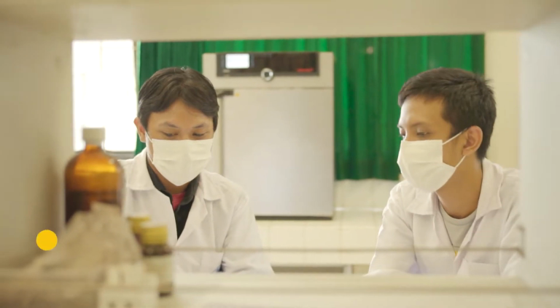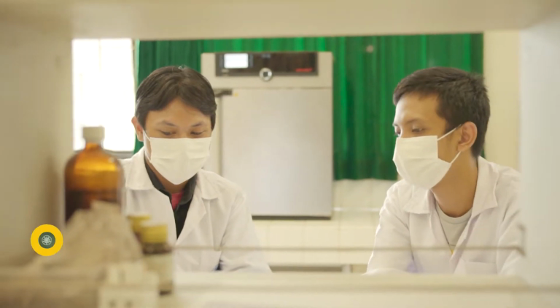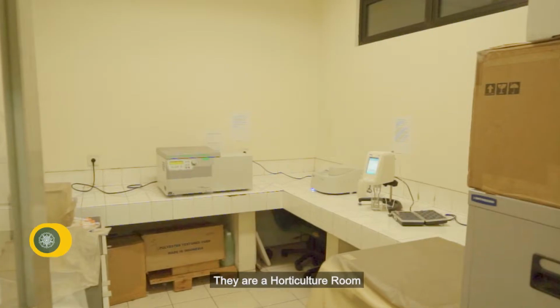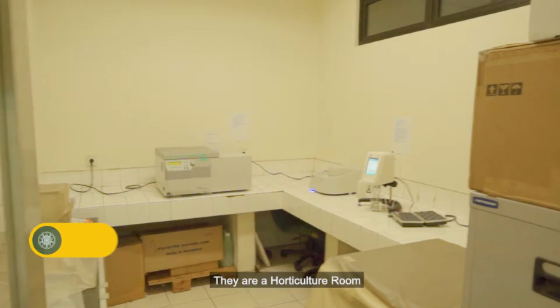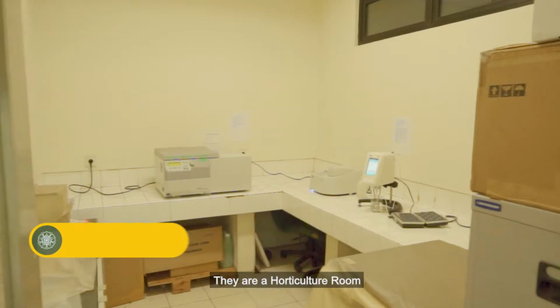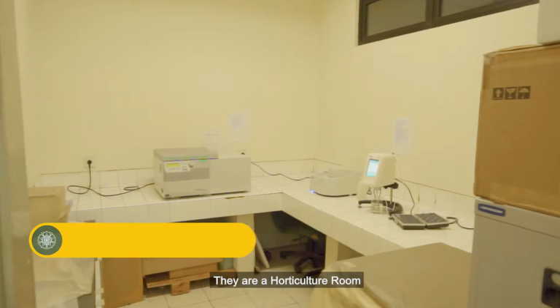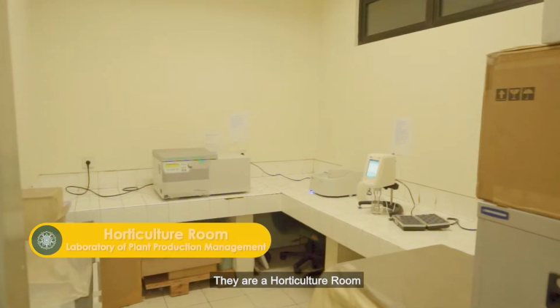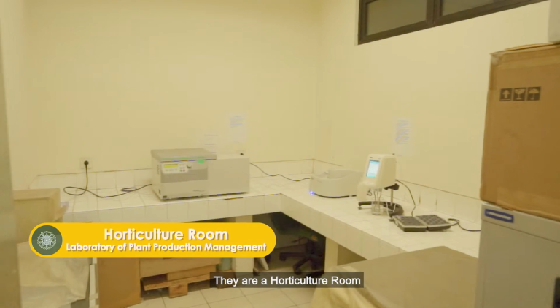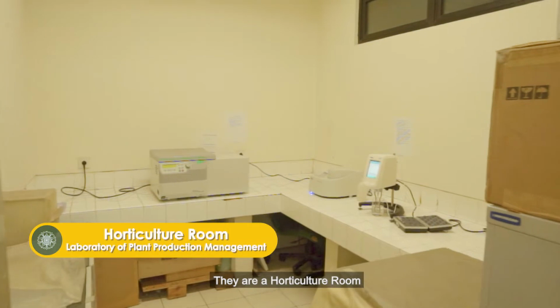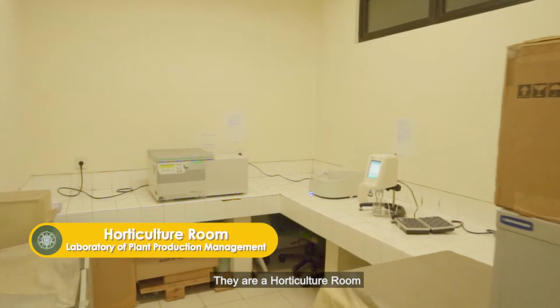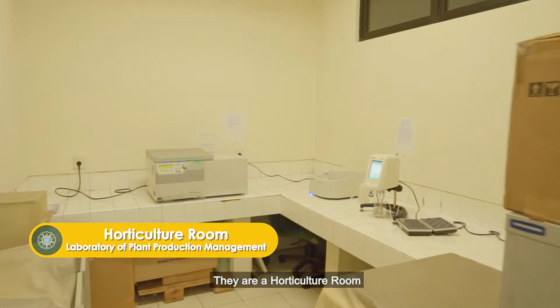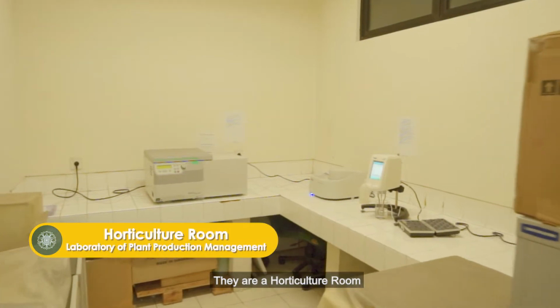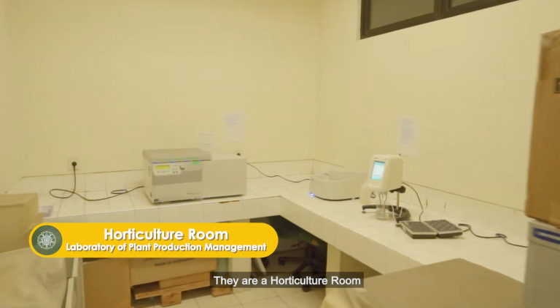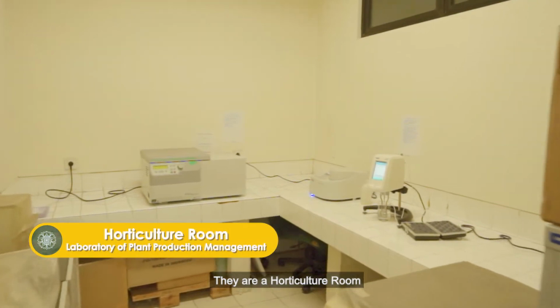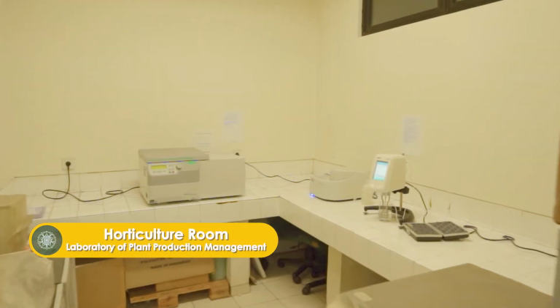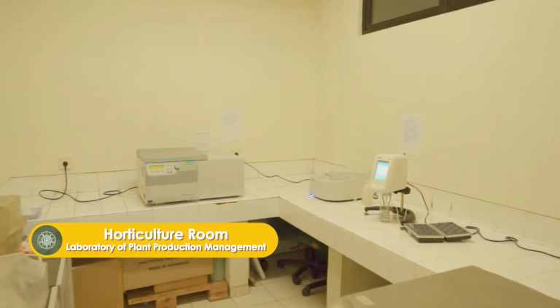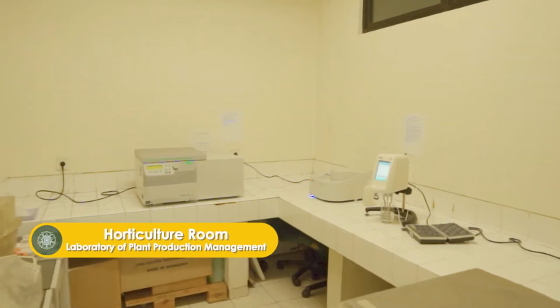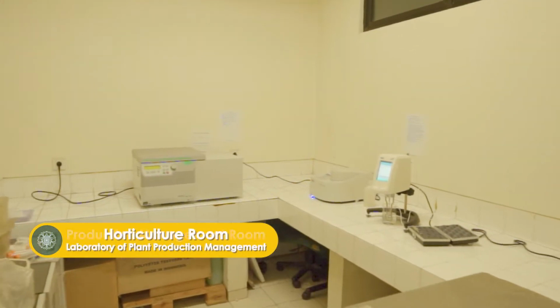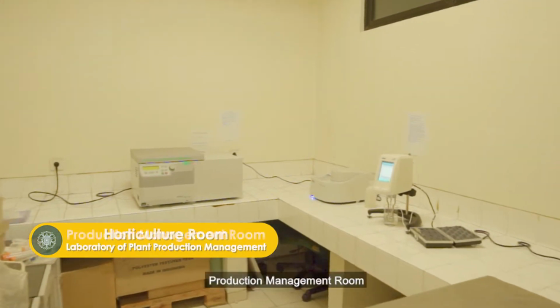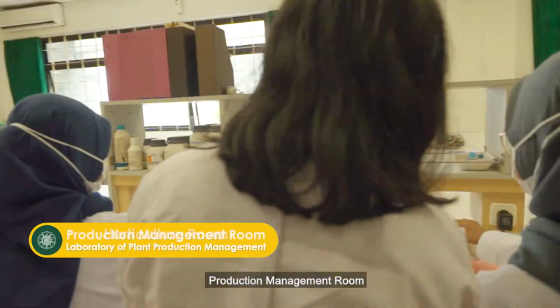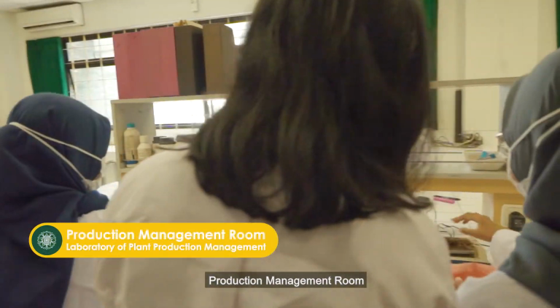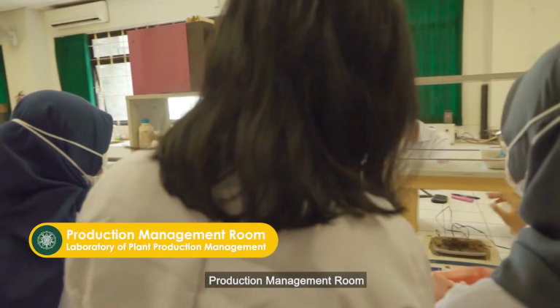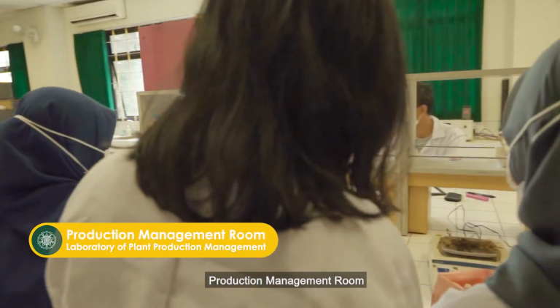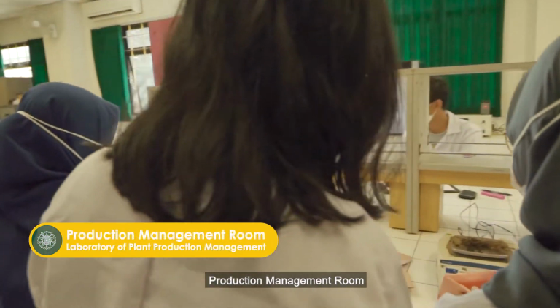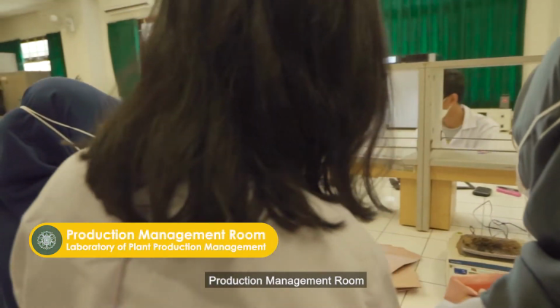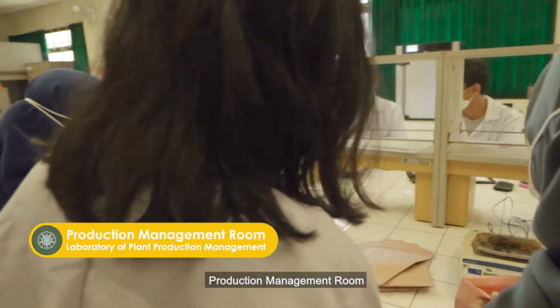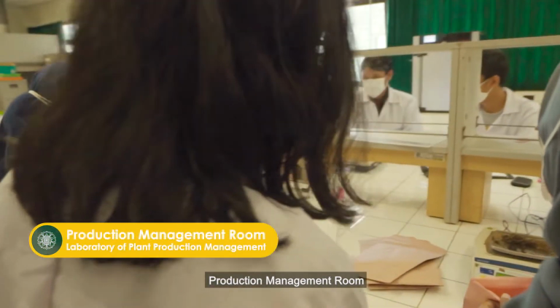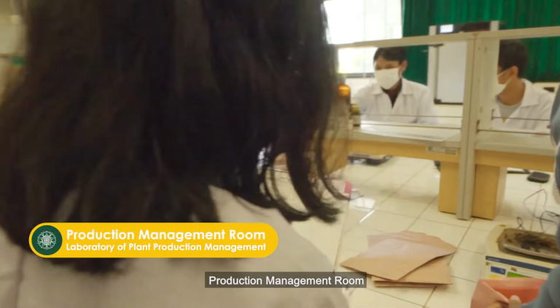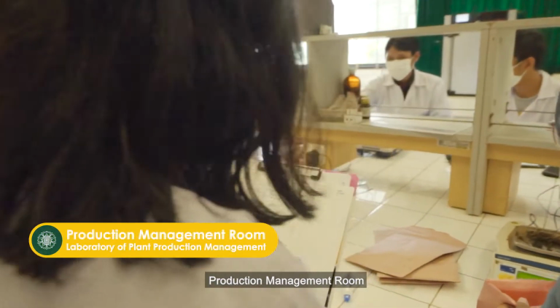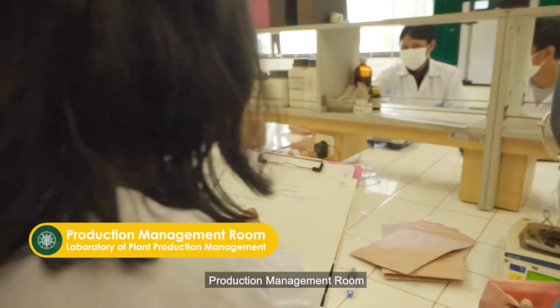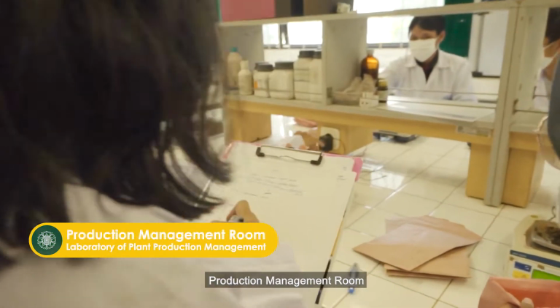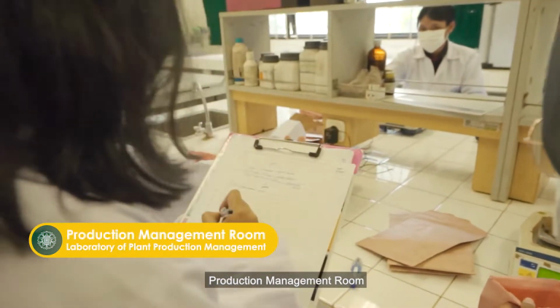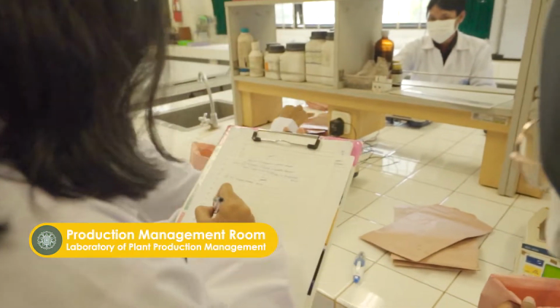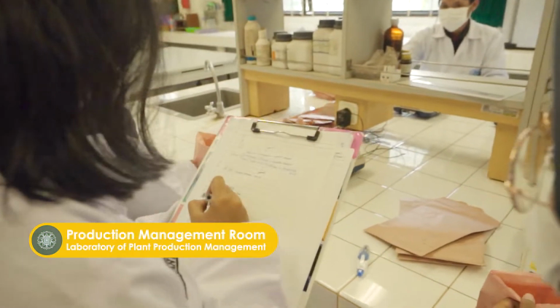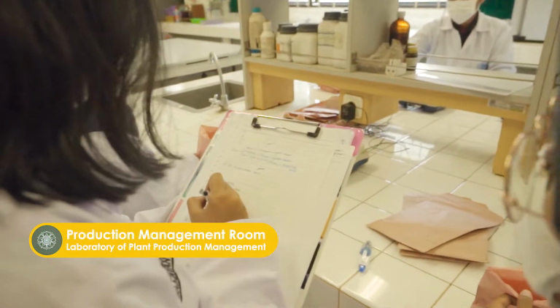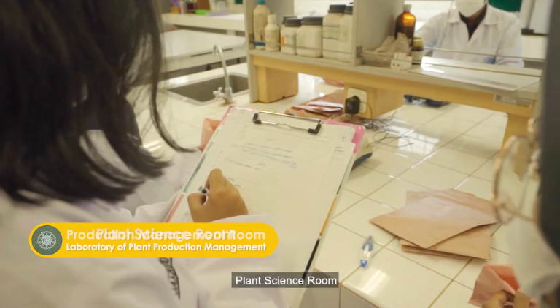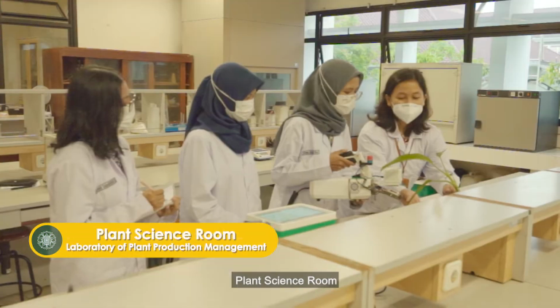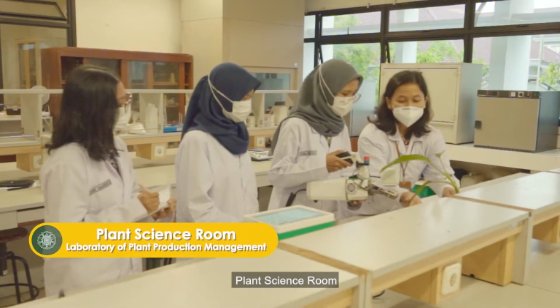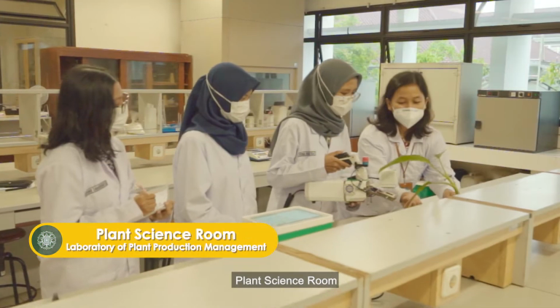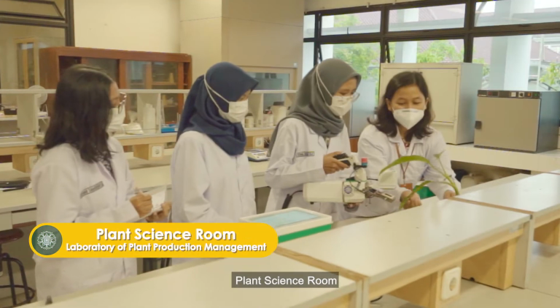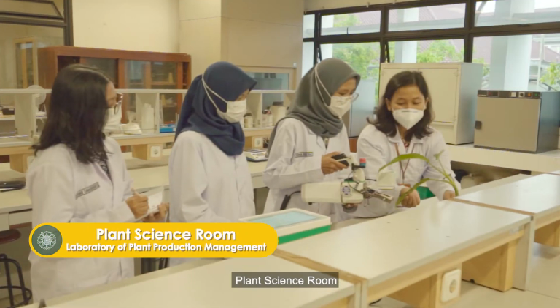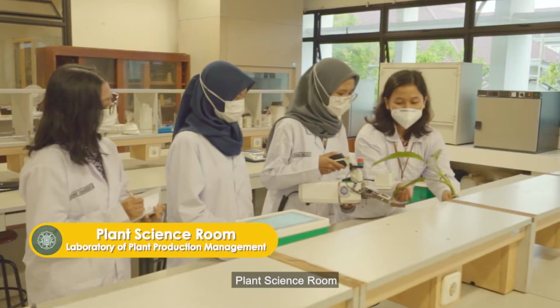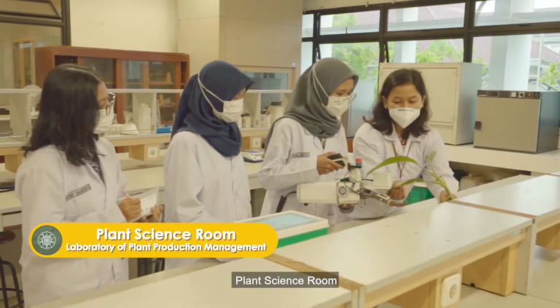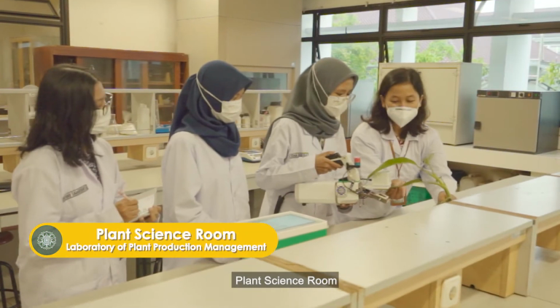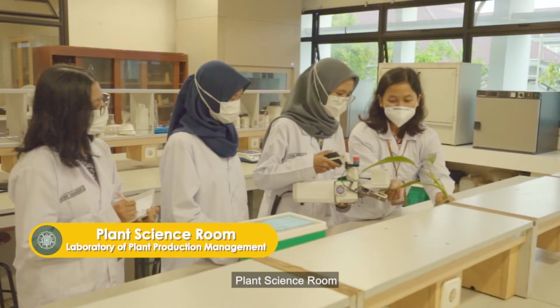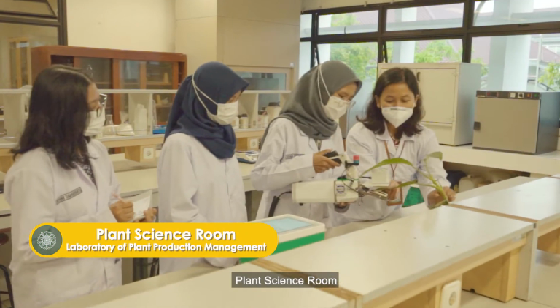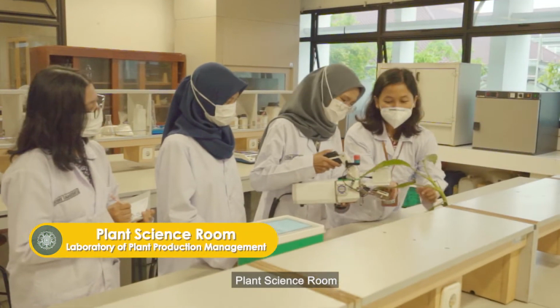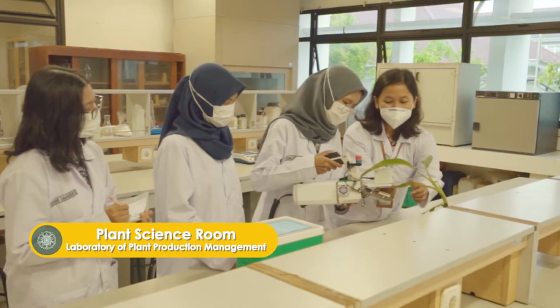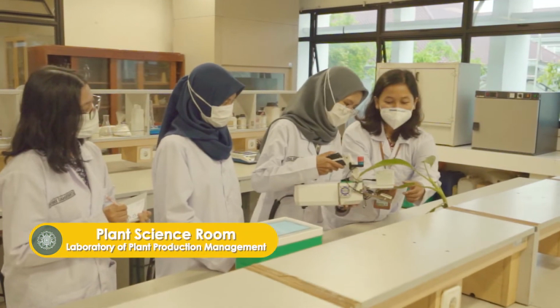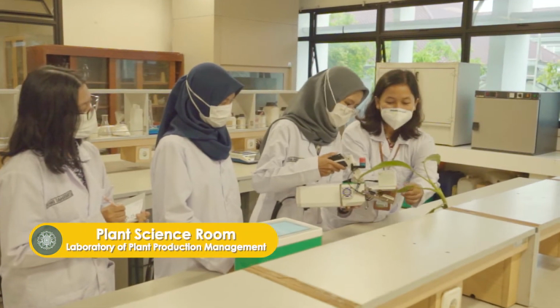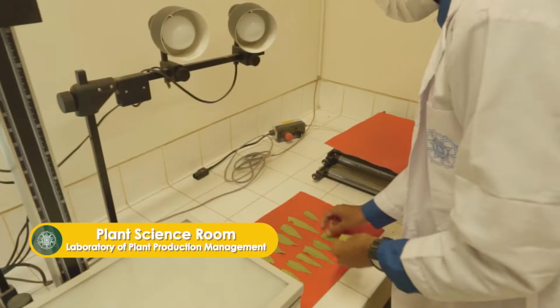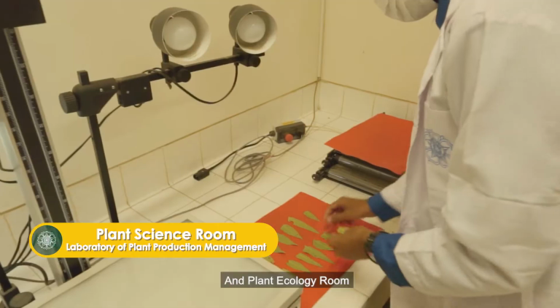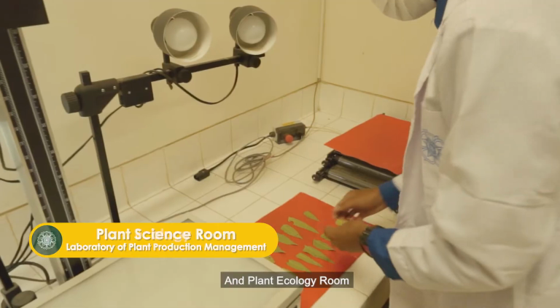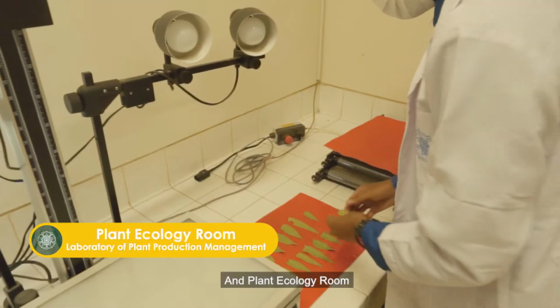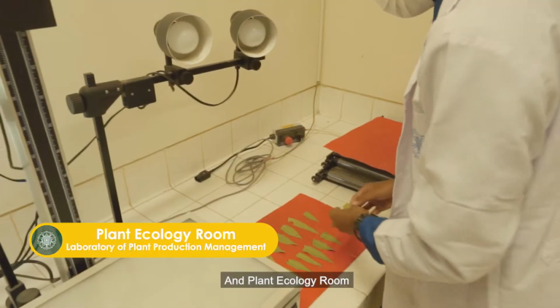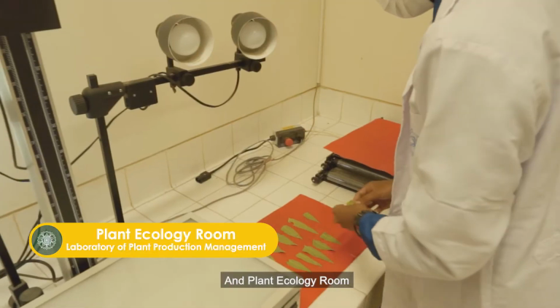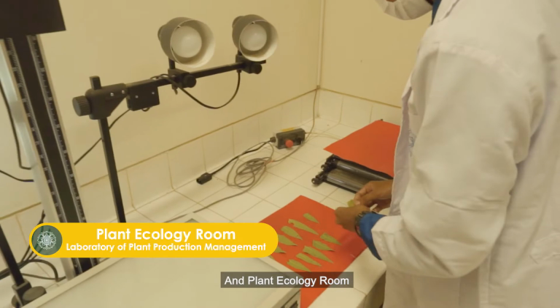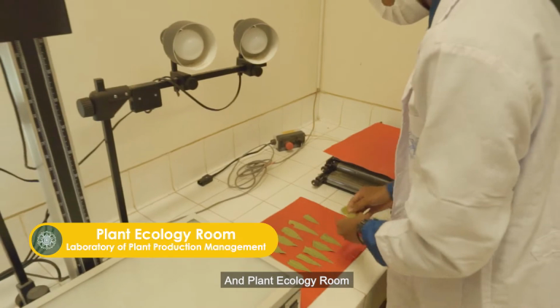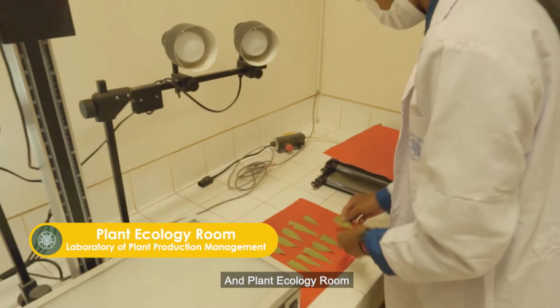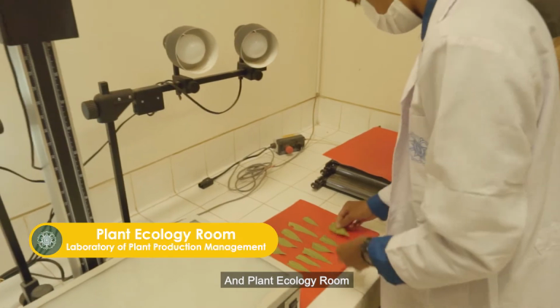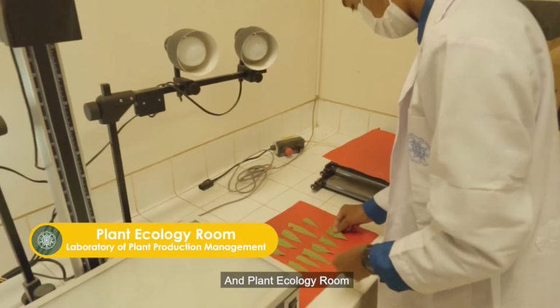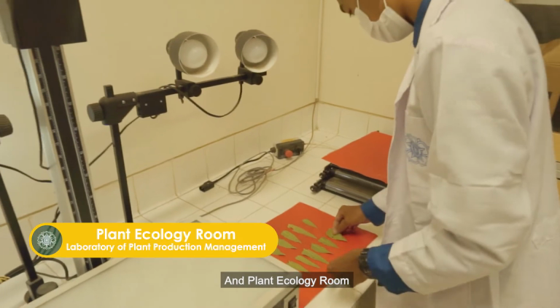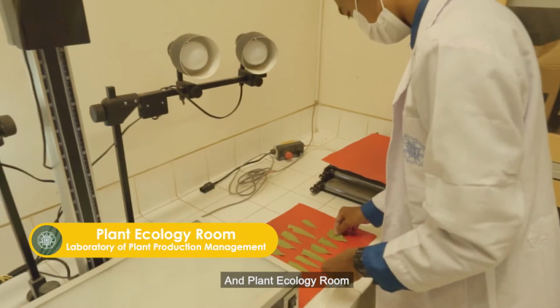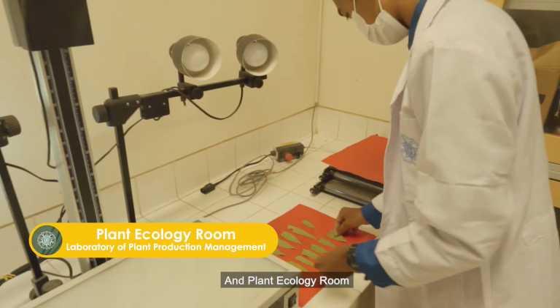there is a Horticulture Room, a Production Management Room, a Plant Science Room, and a Plant Ecology Room.